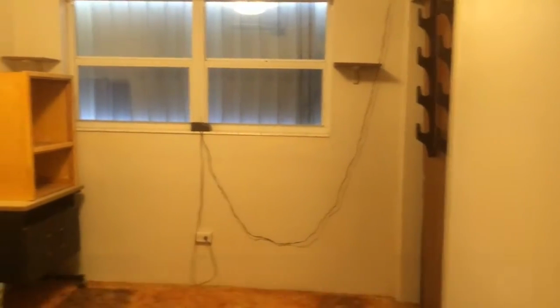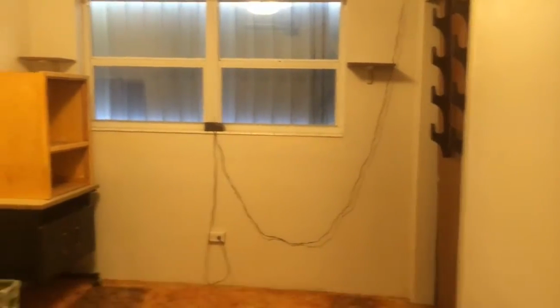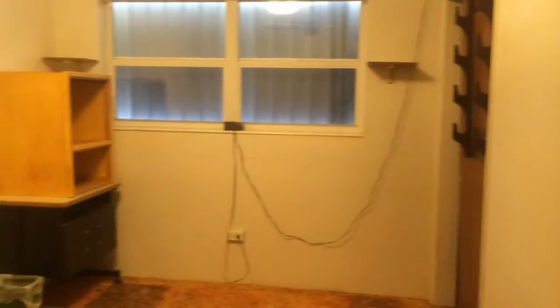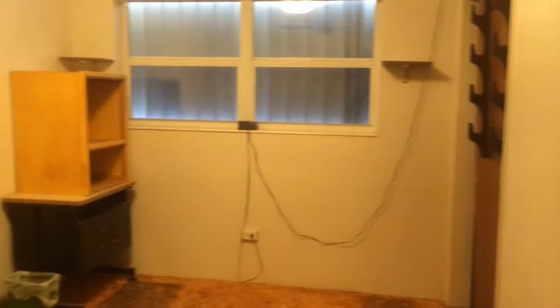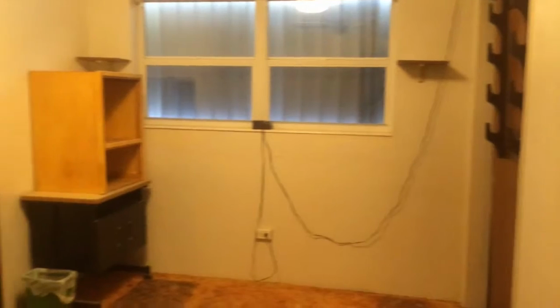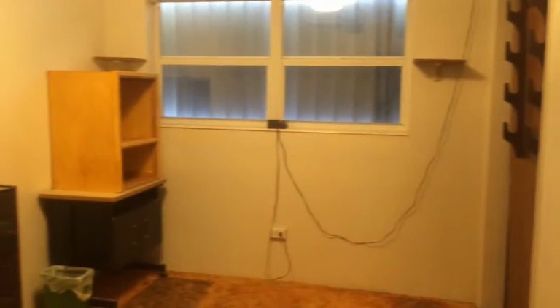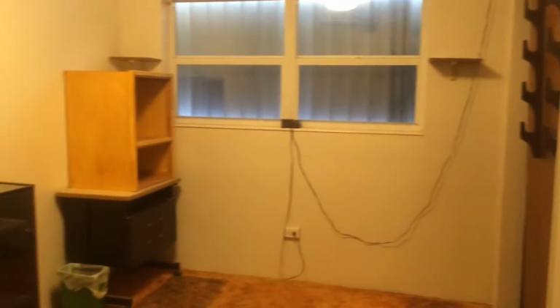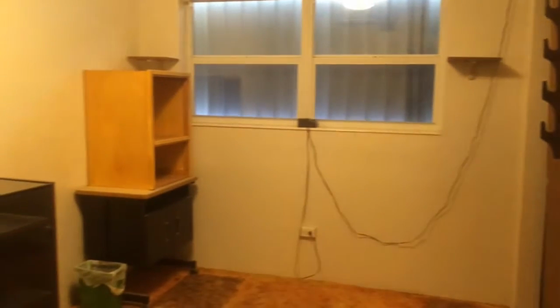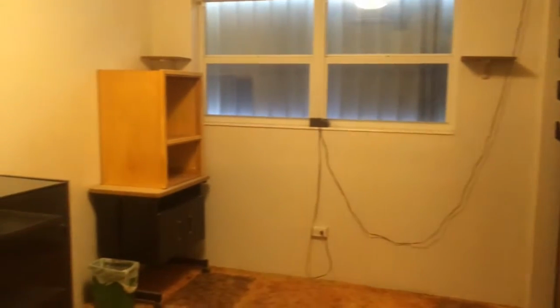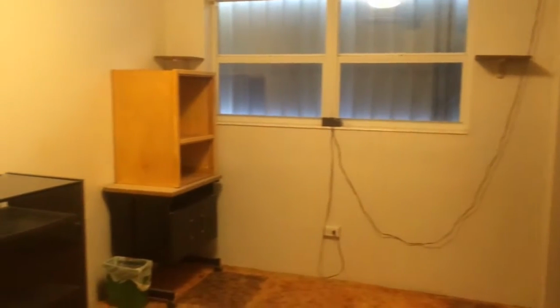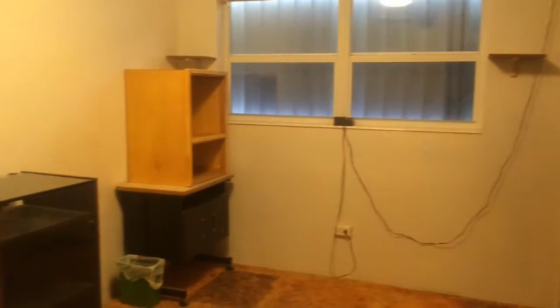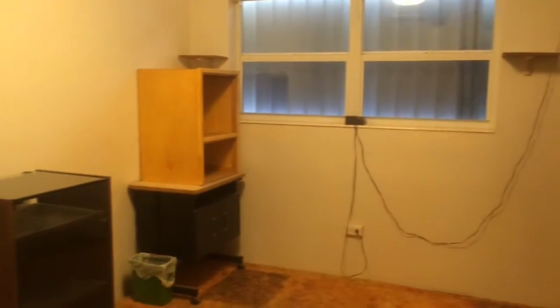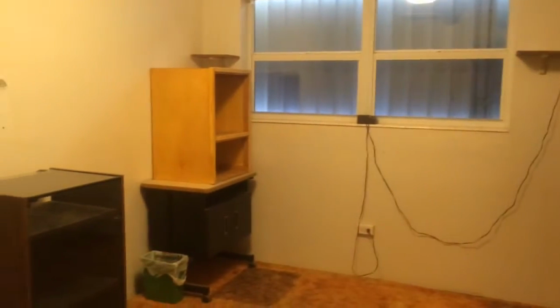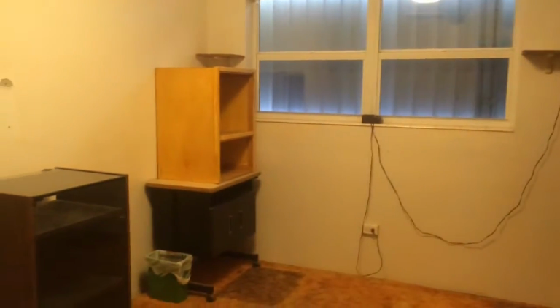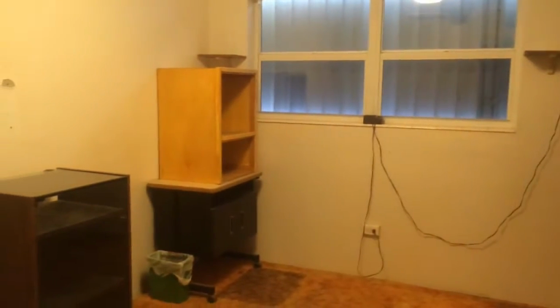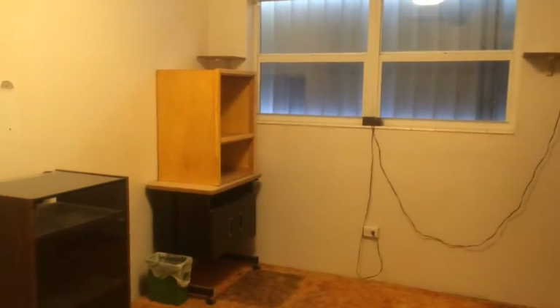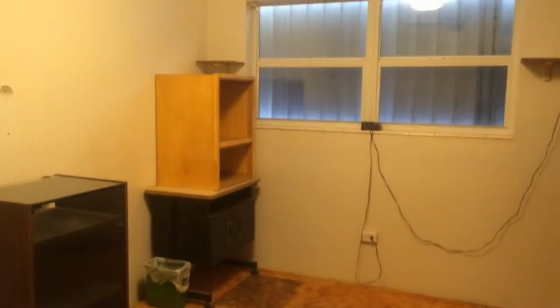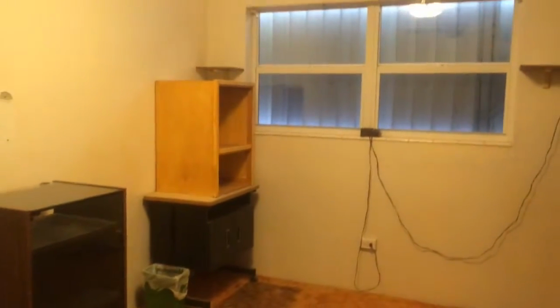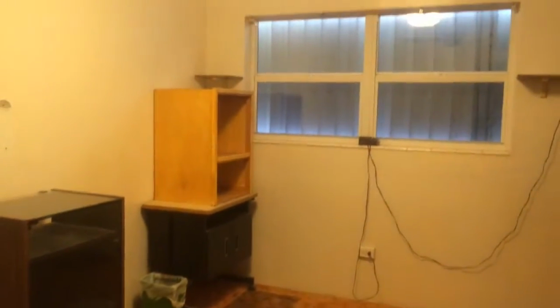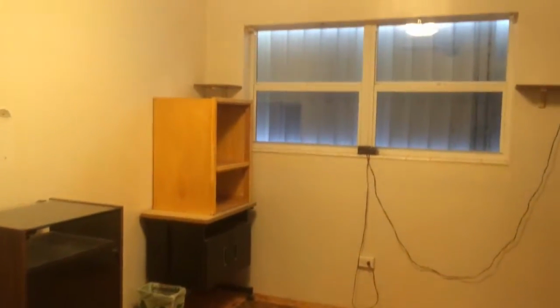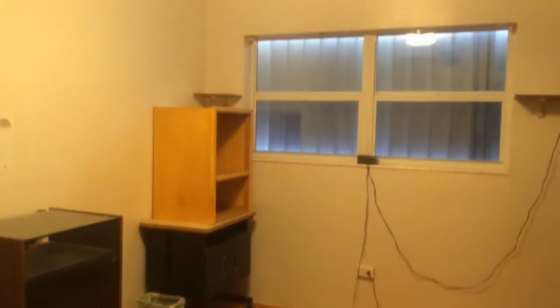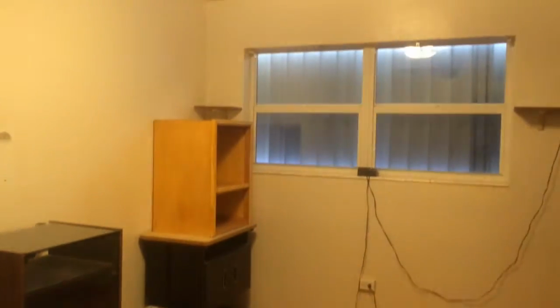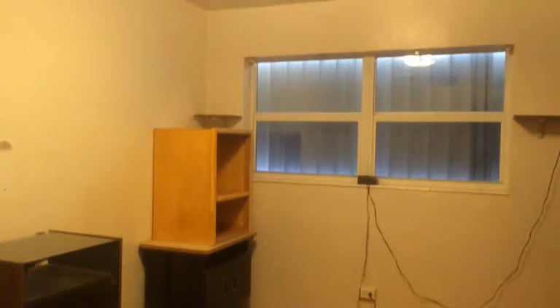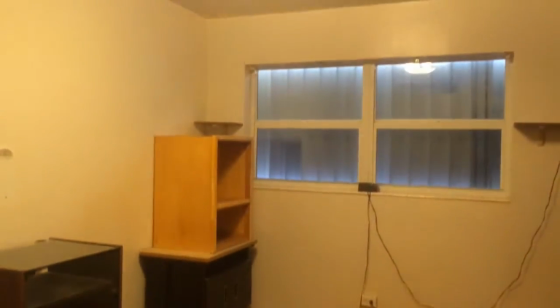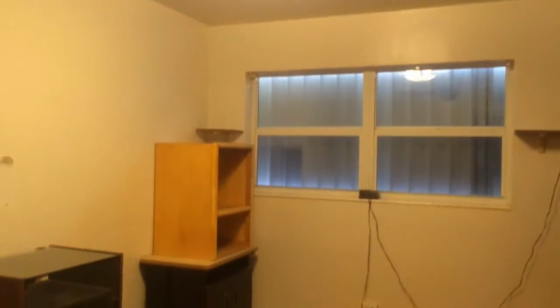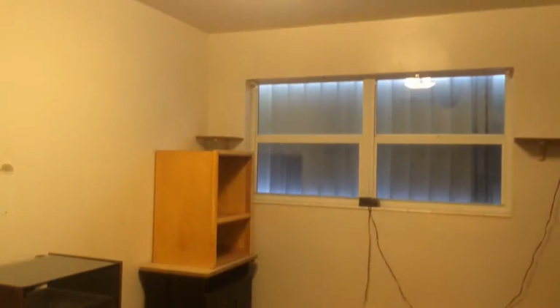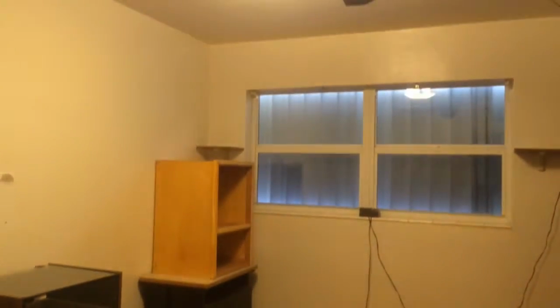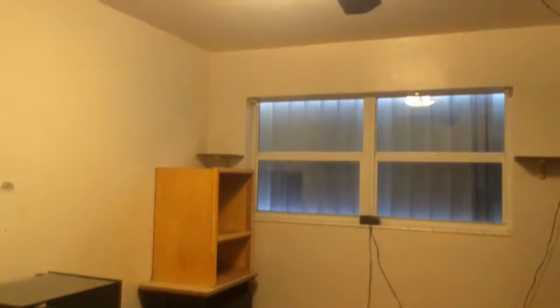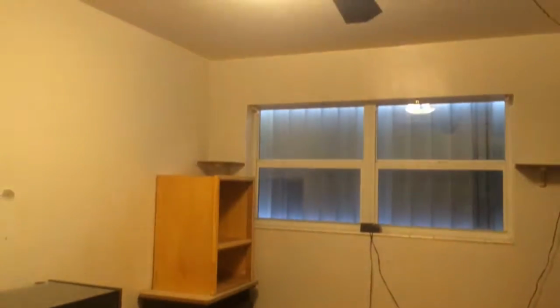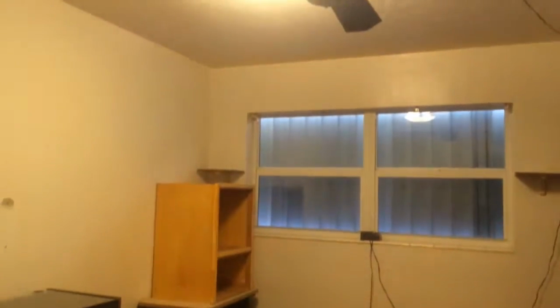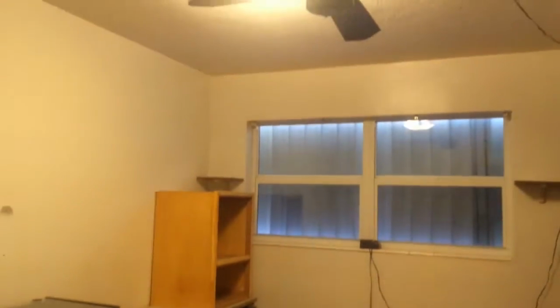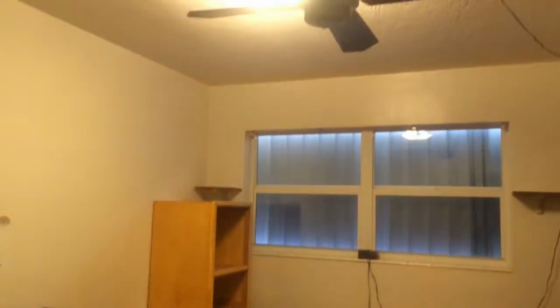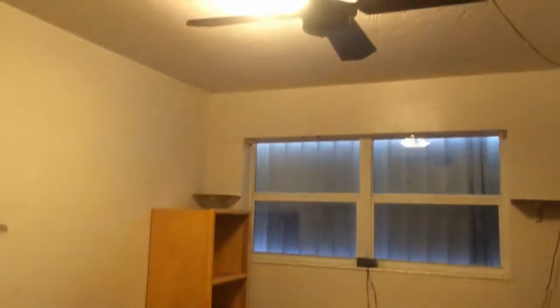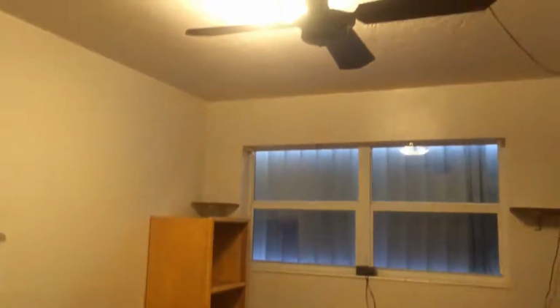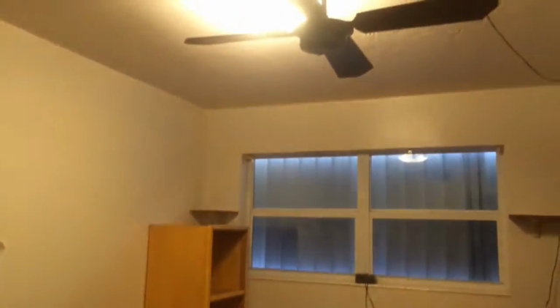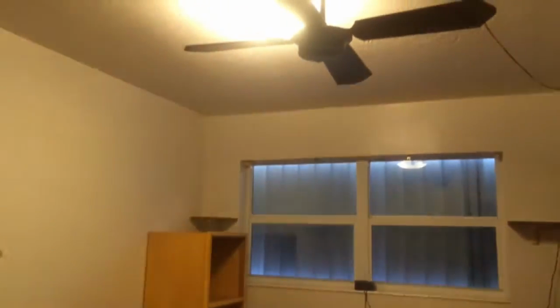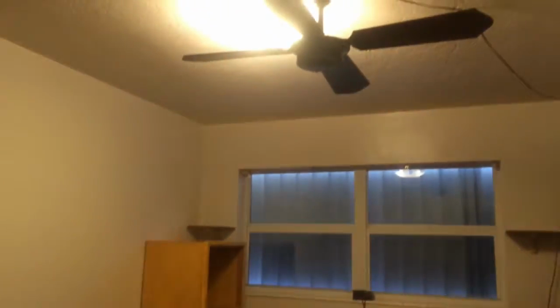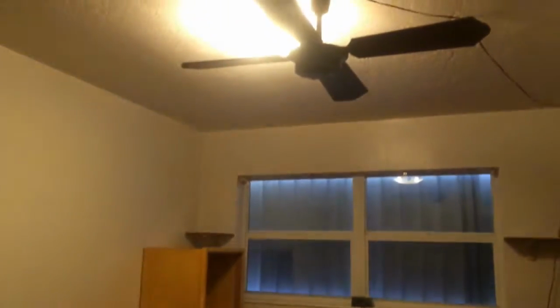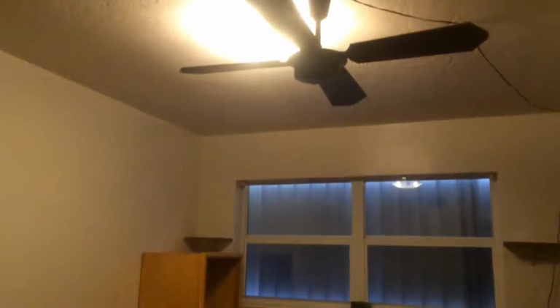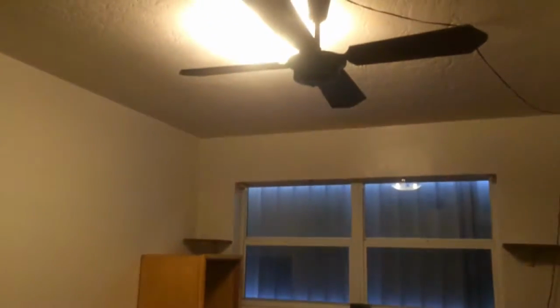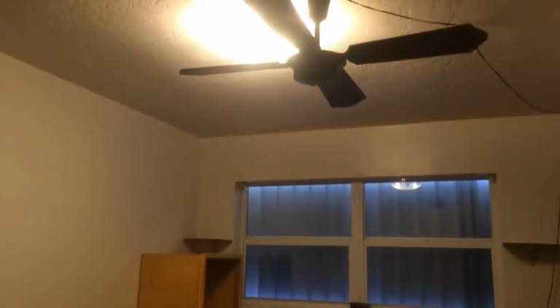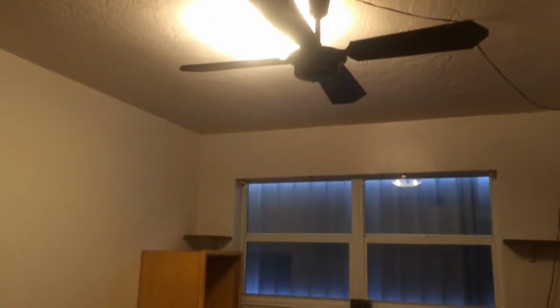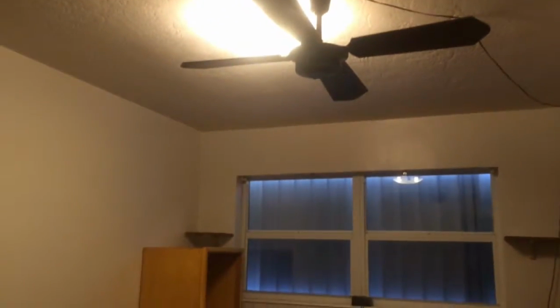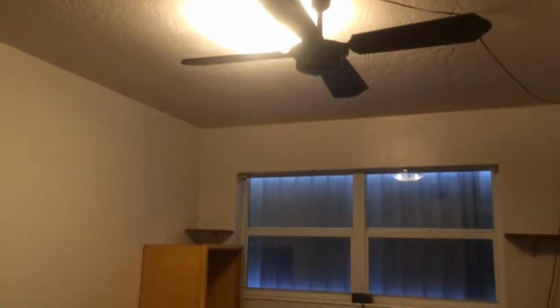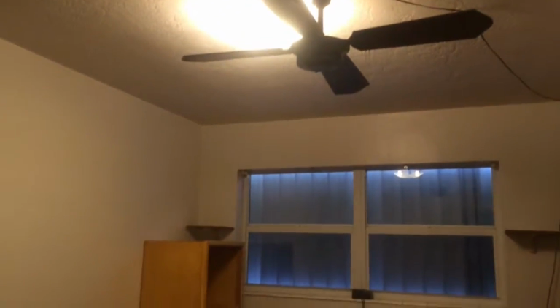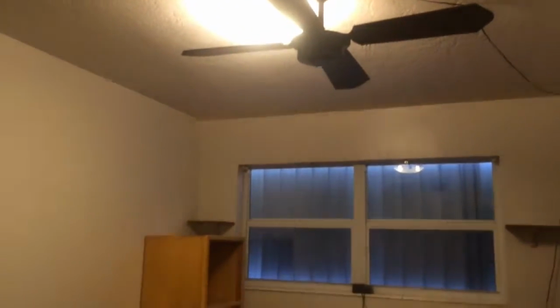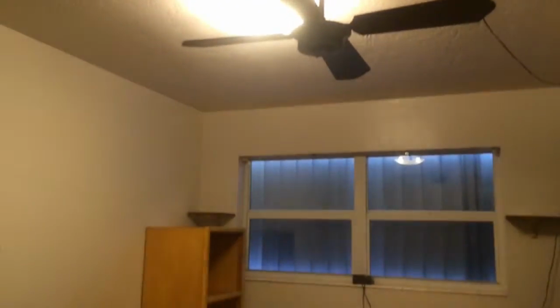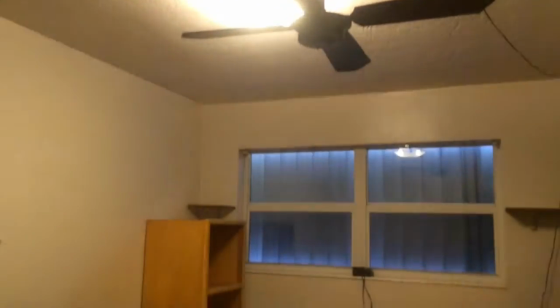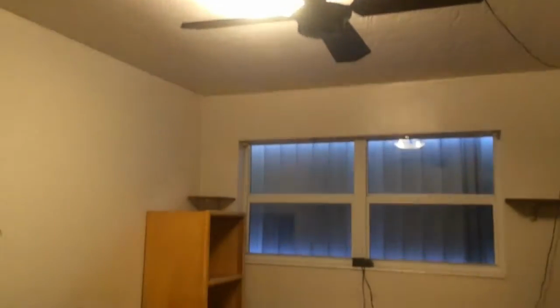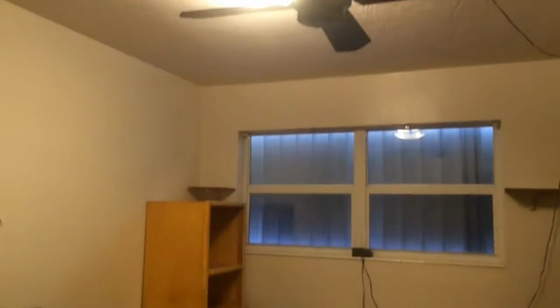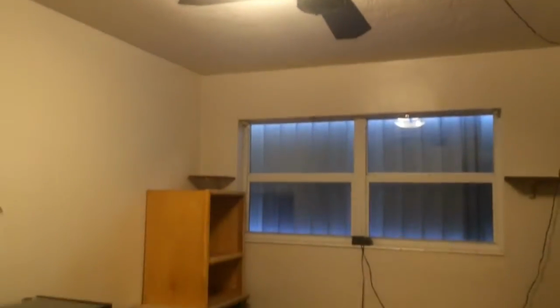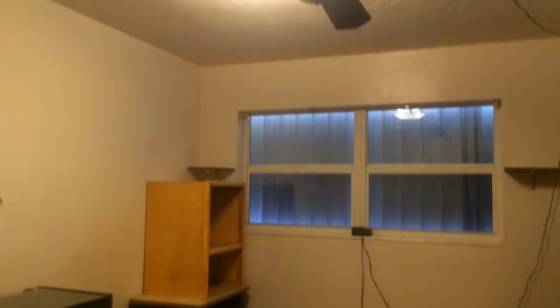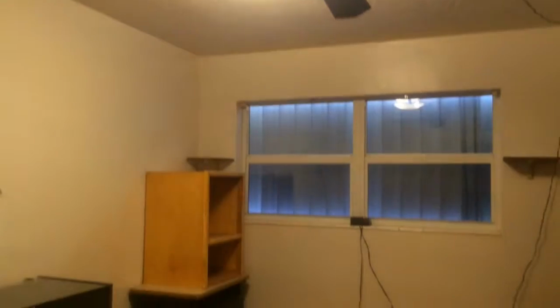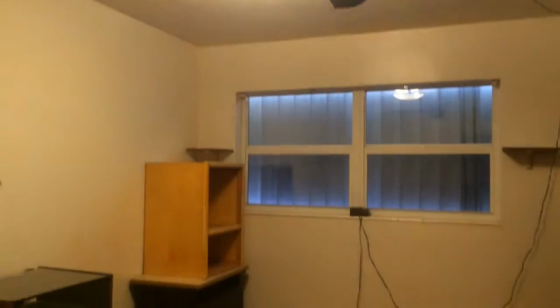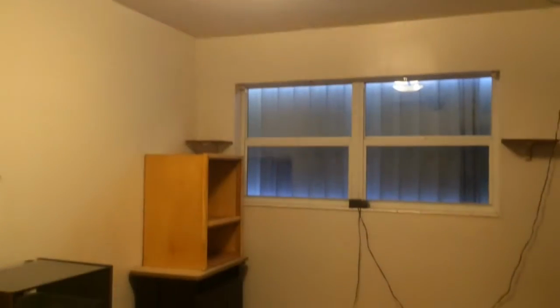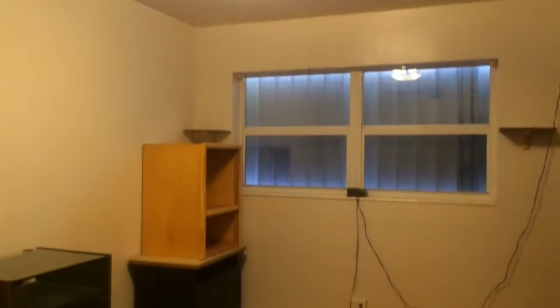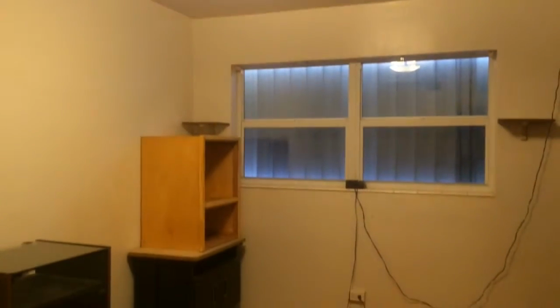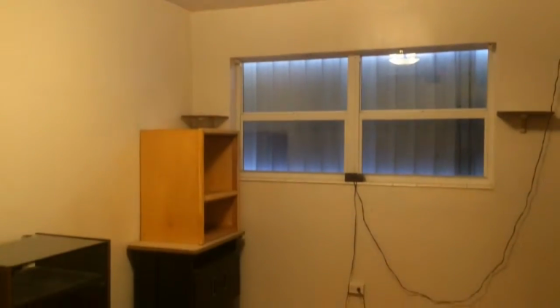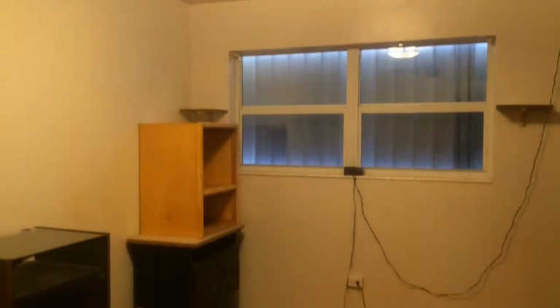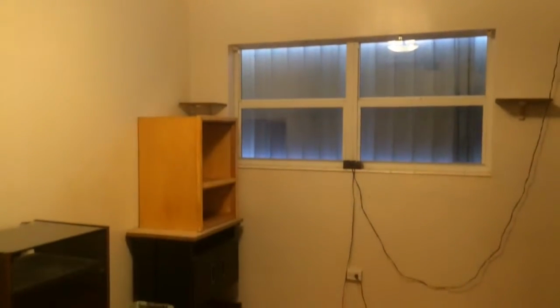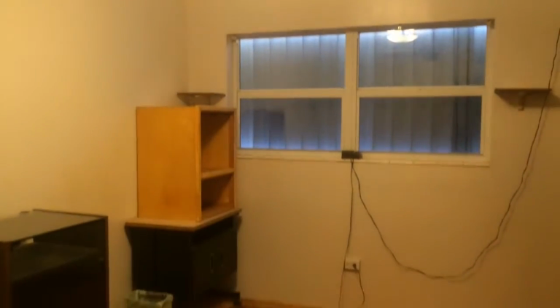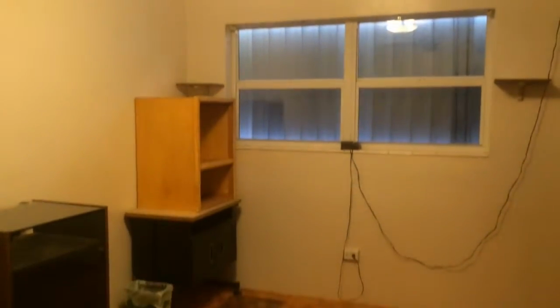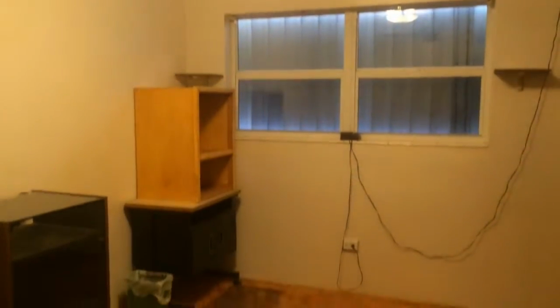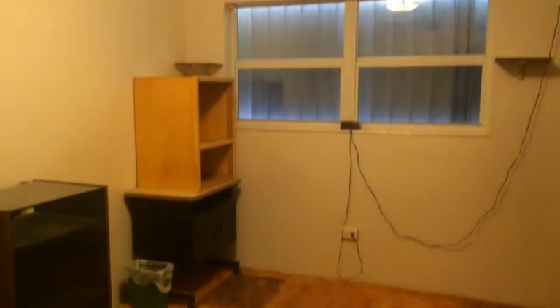This is bedroom number three. There are three full bedrooms, each with a closet, in this house.